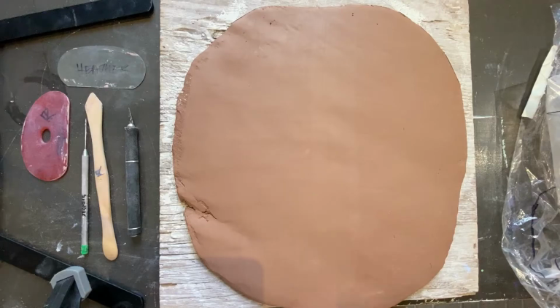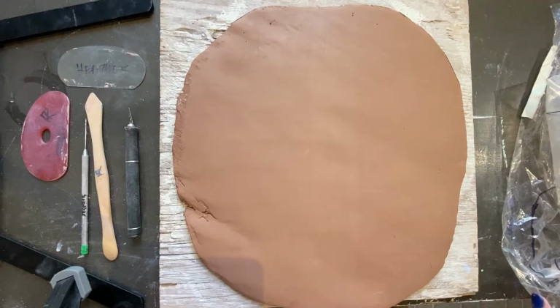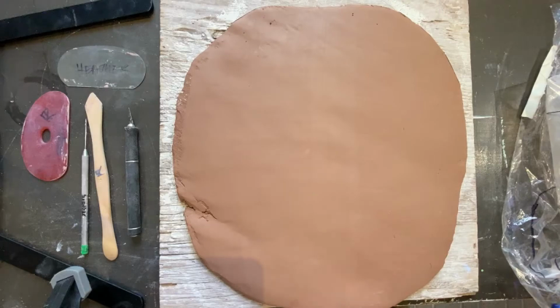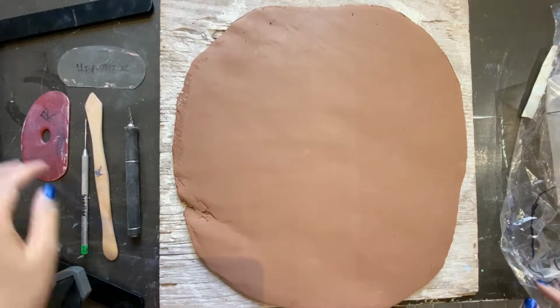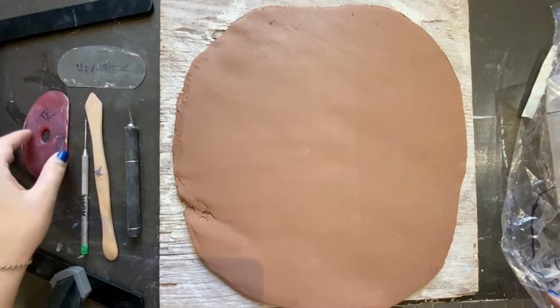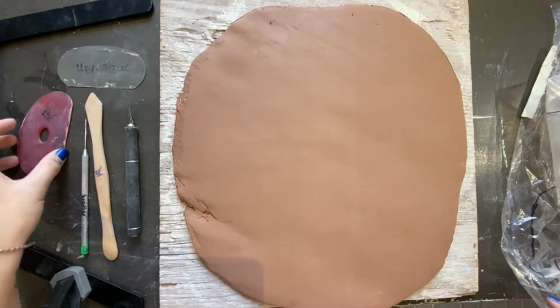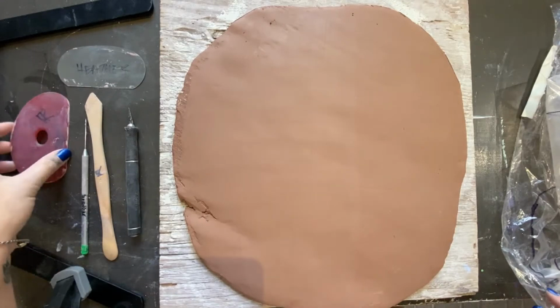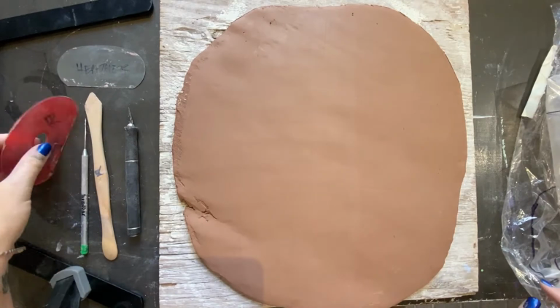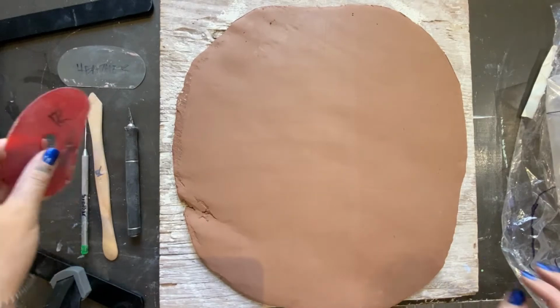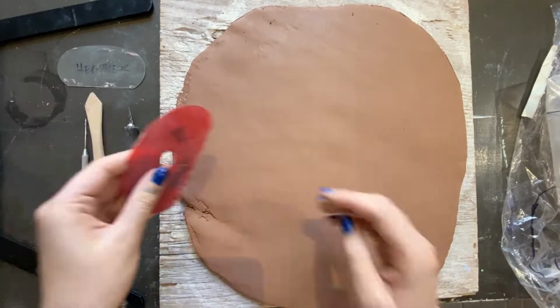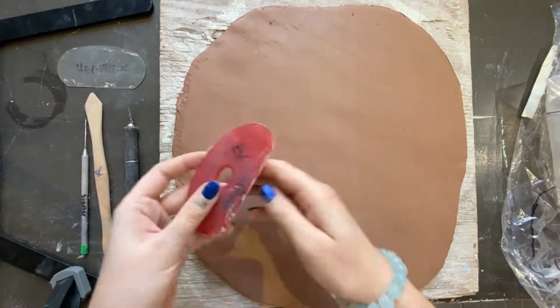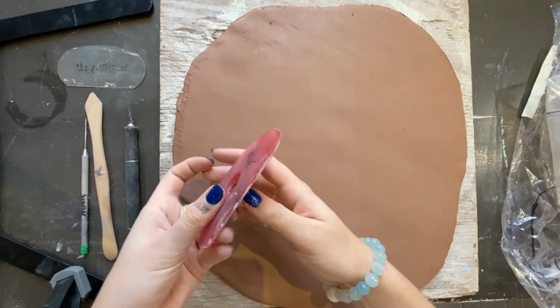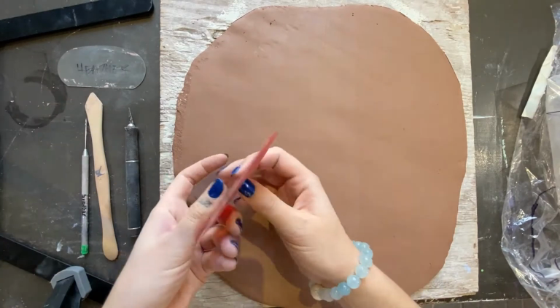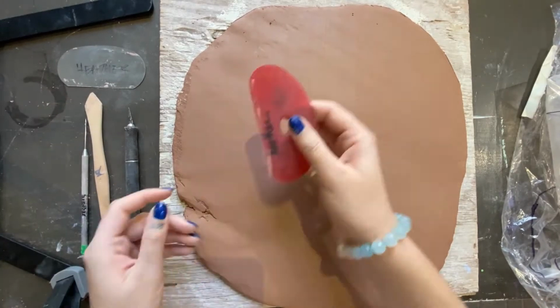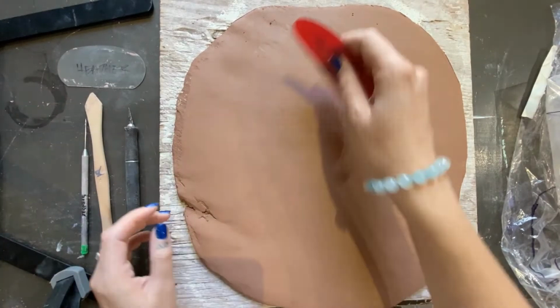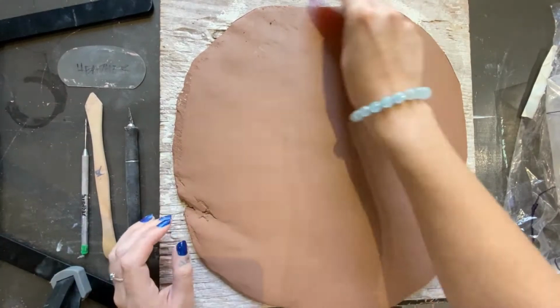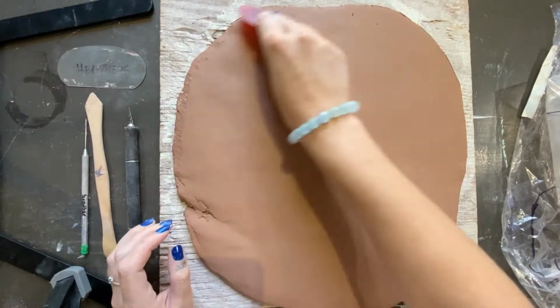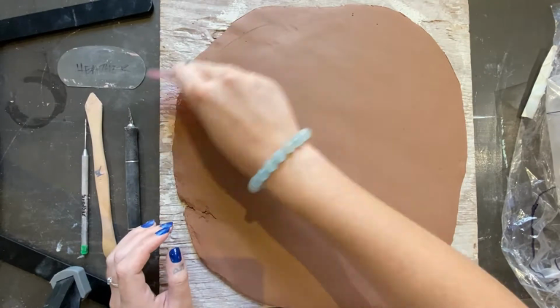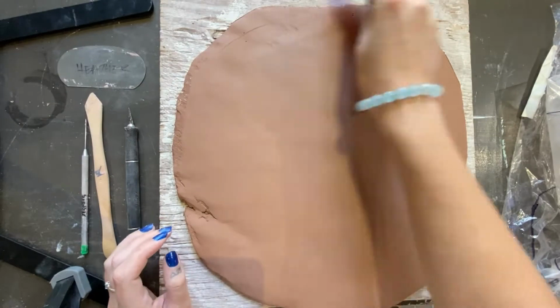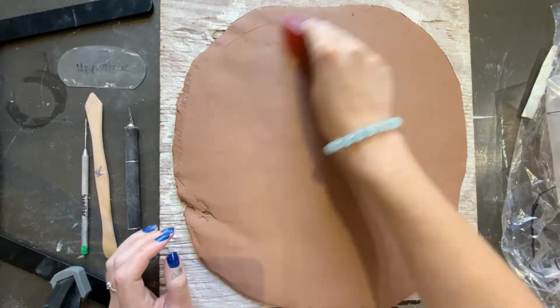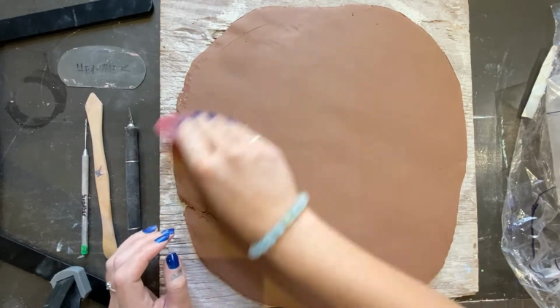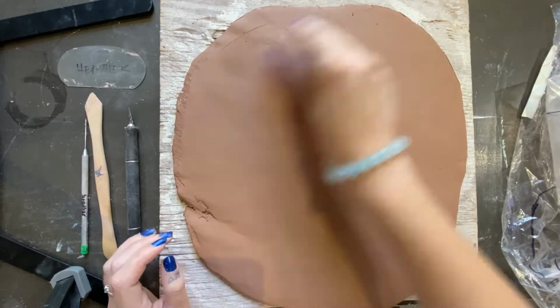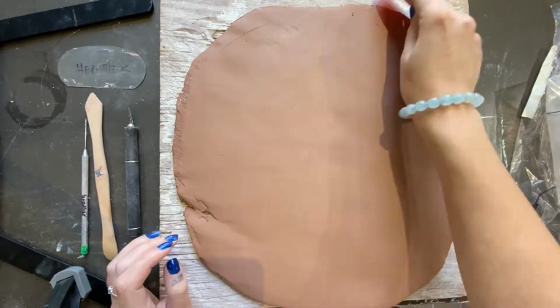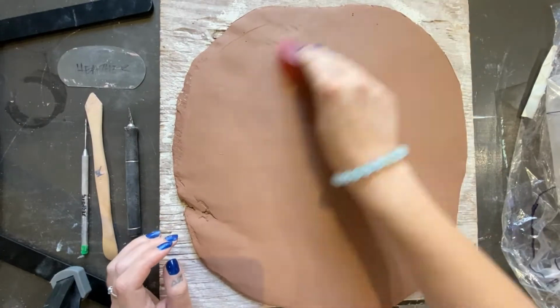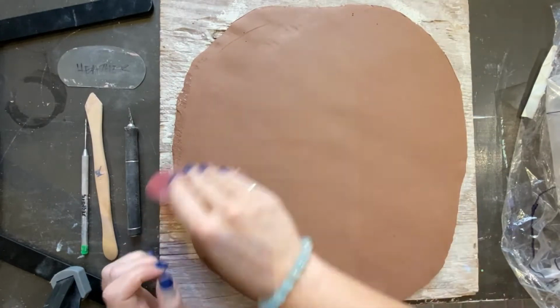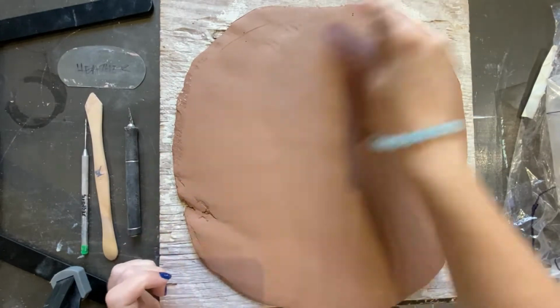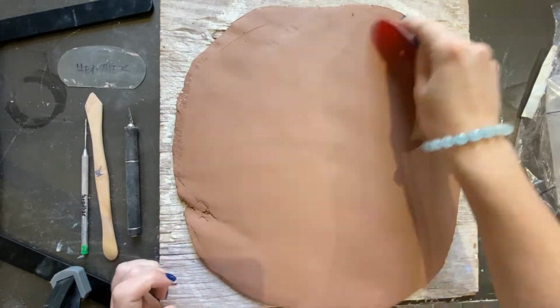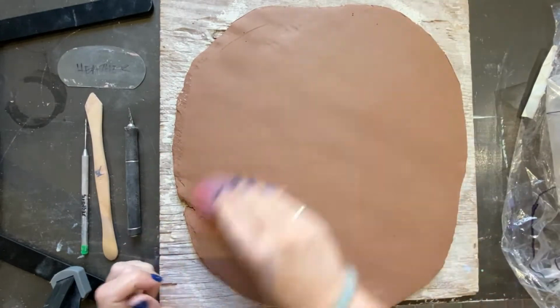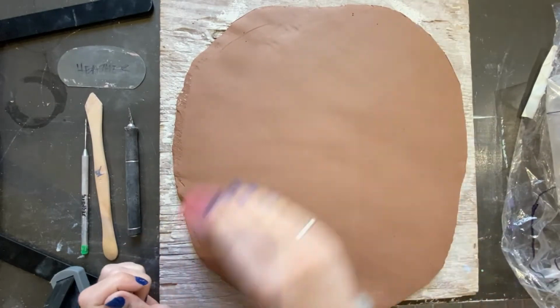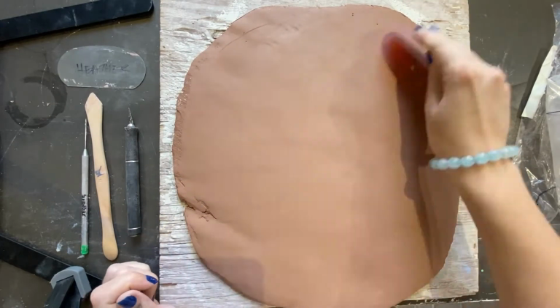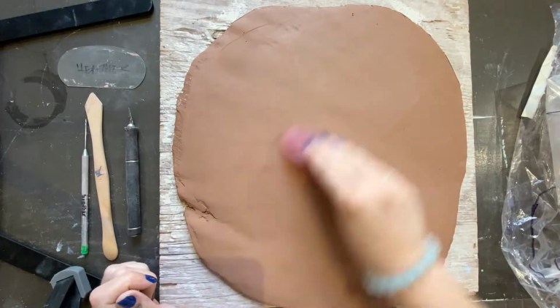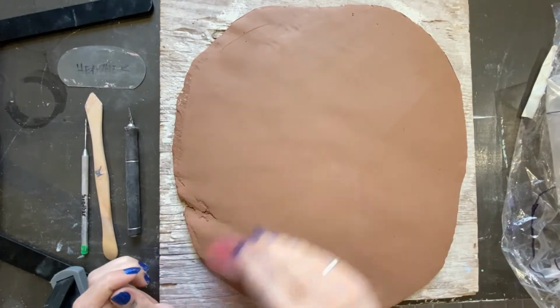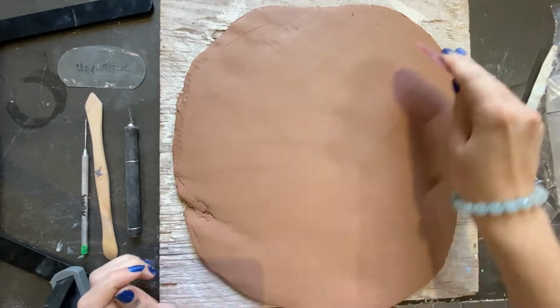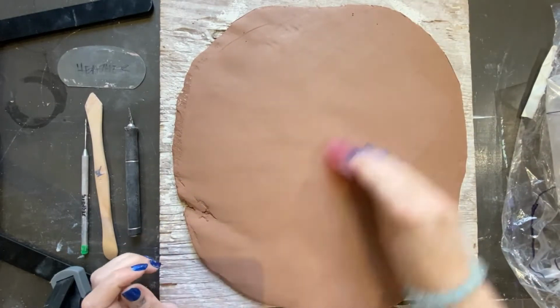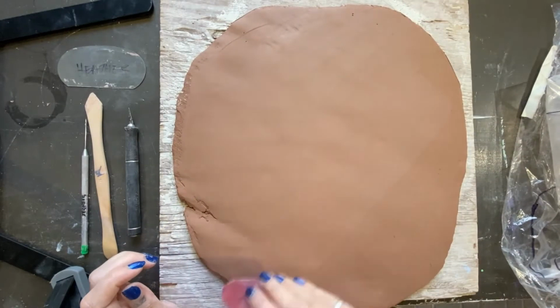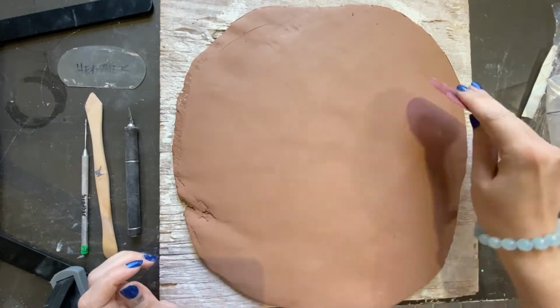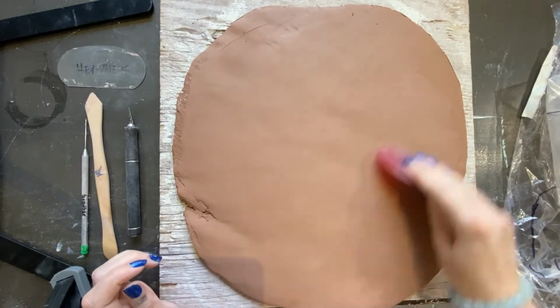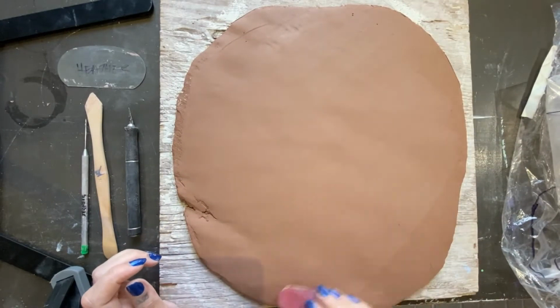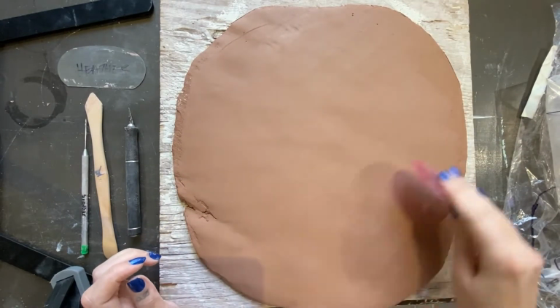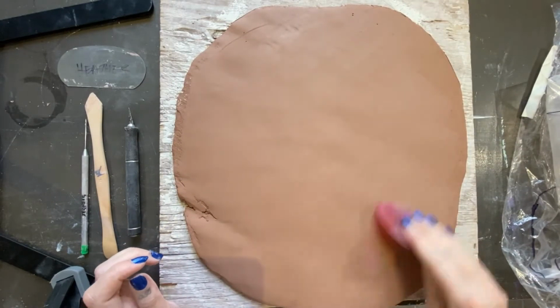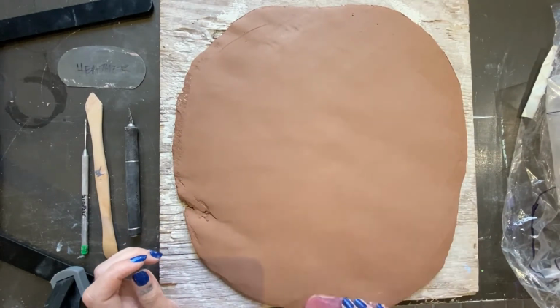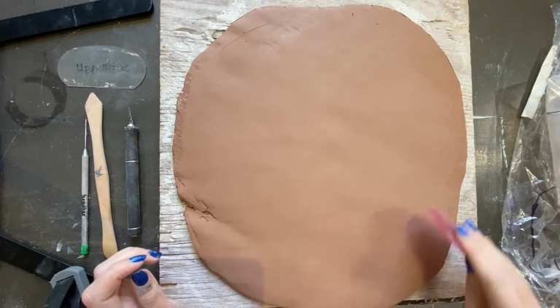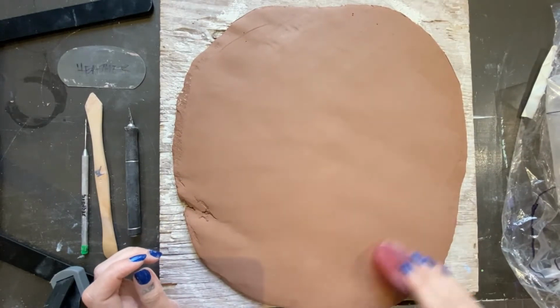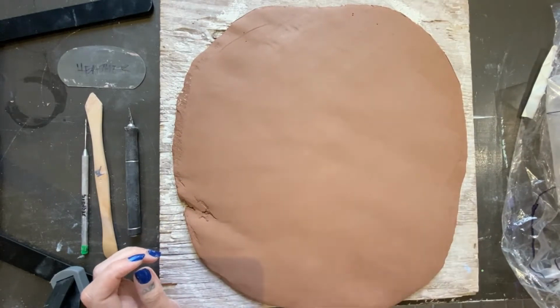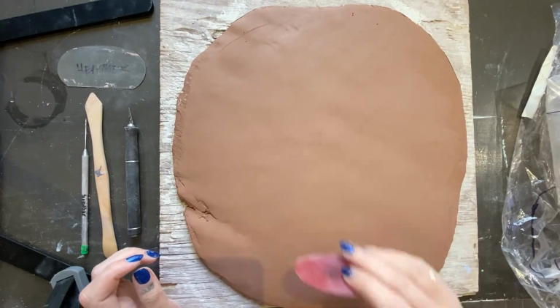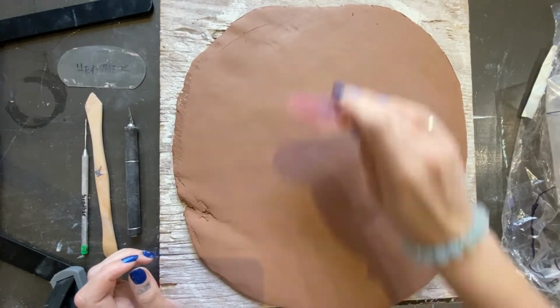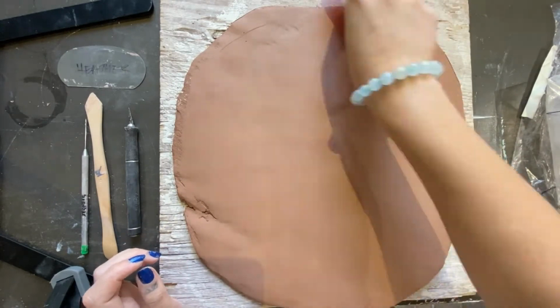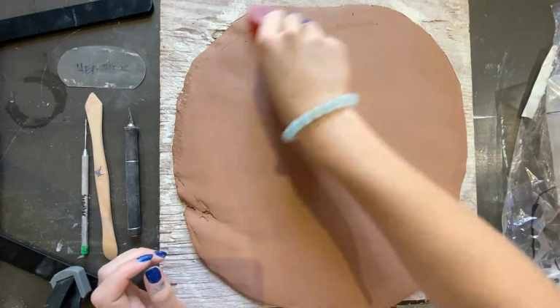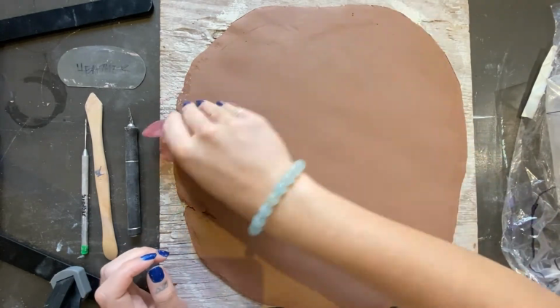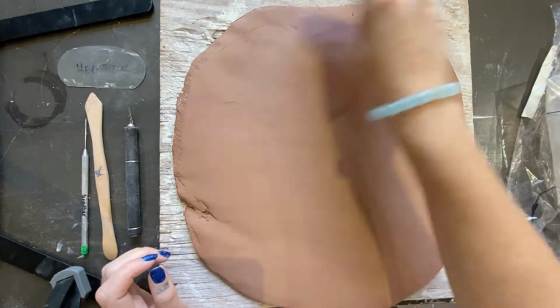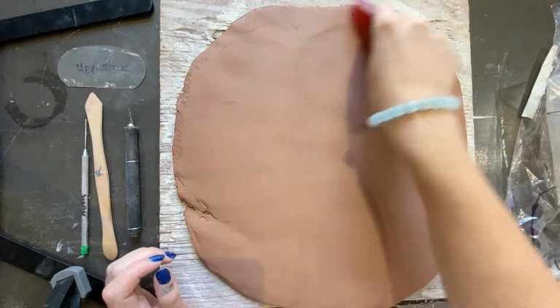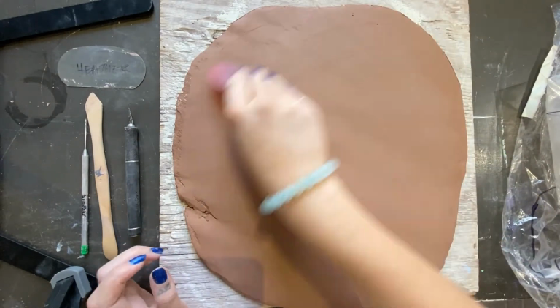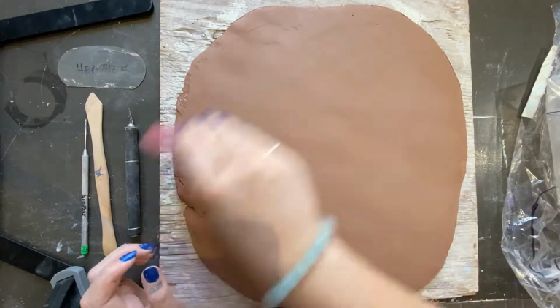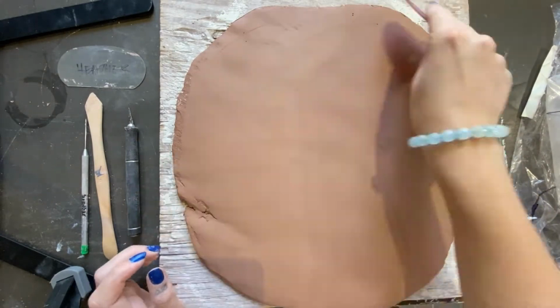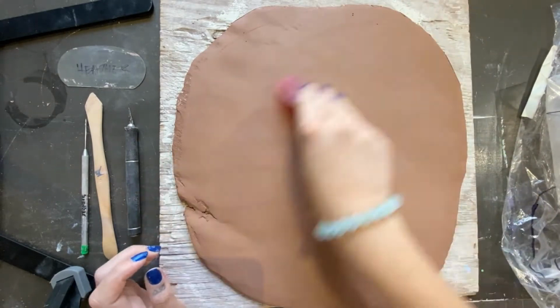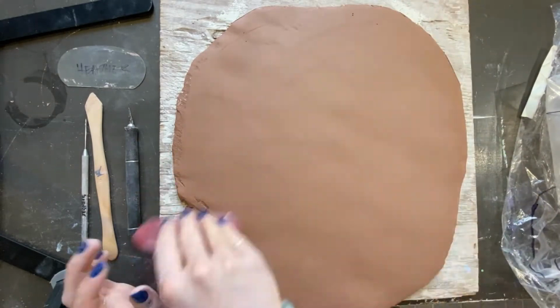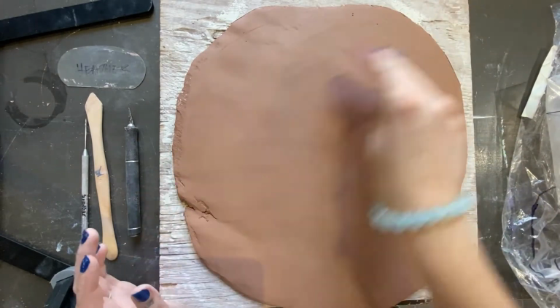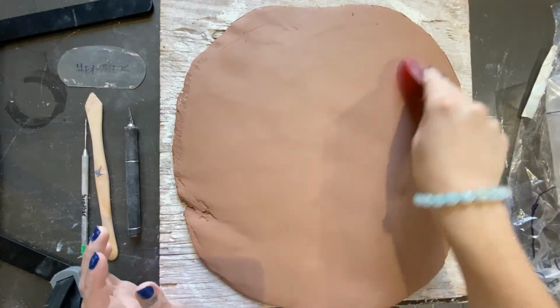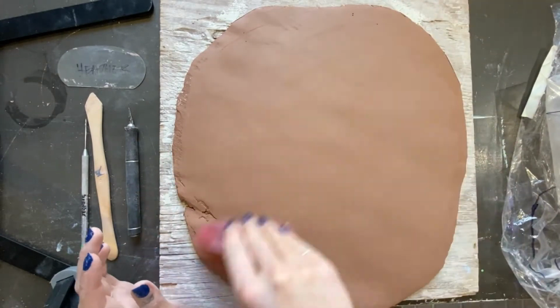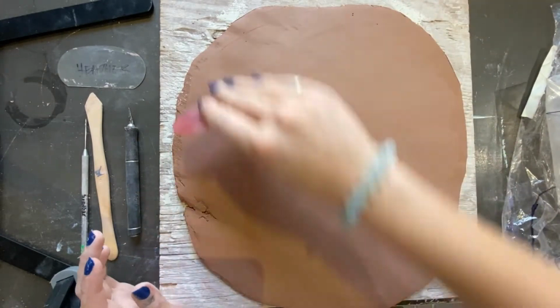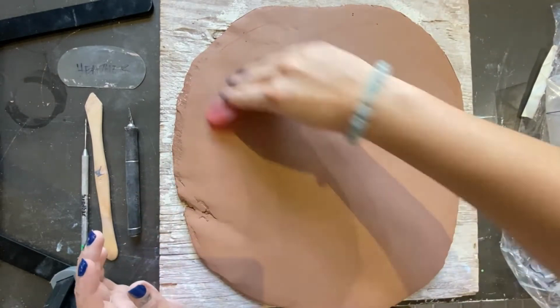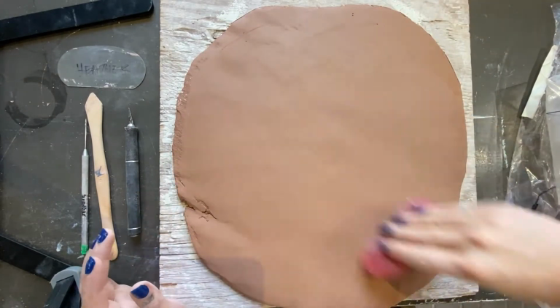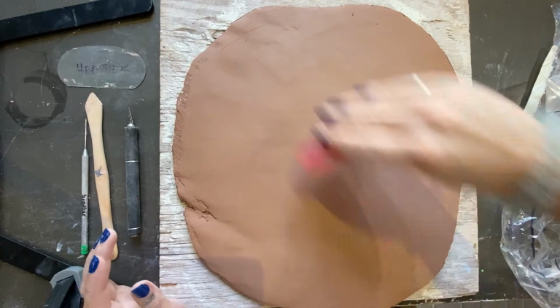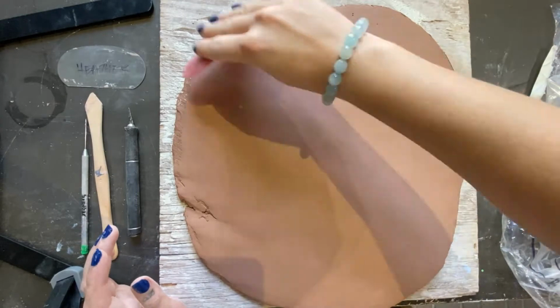Begin by compressing and smoothing the surface front and back of your slabs. This helps strengthen the bonds between clay particles.